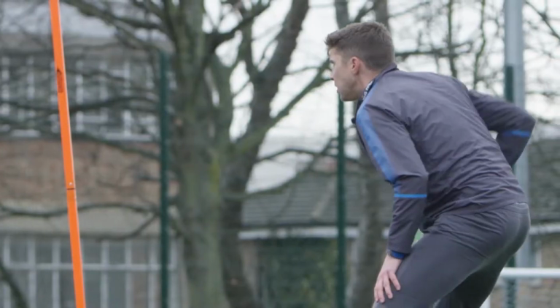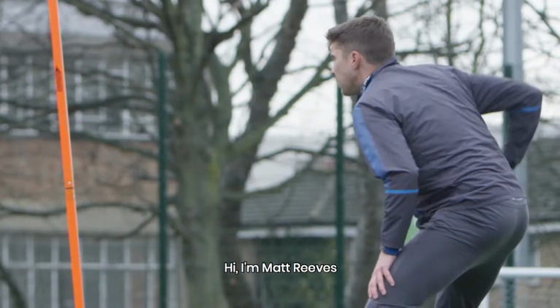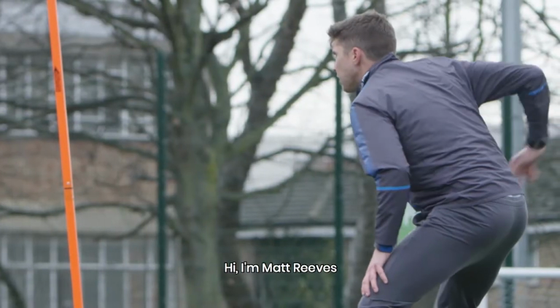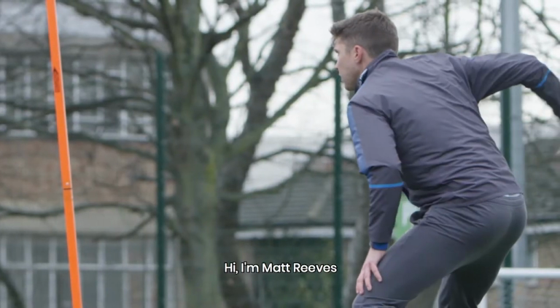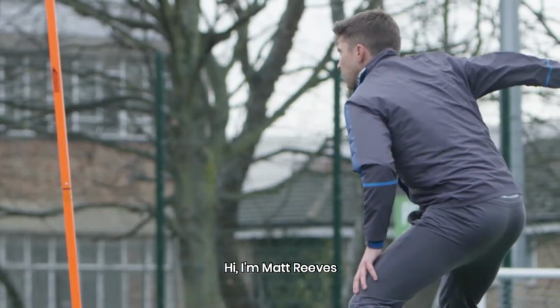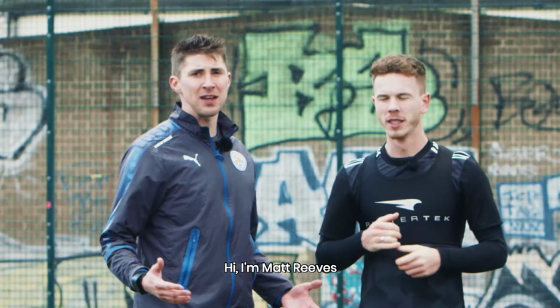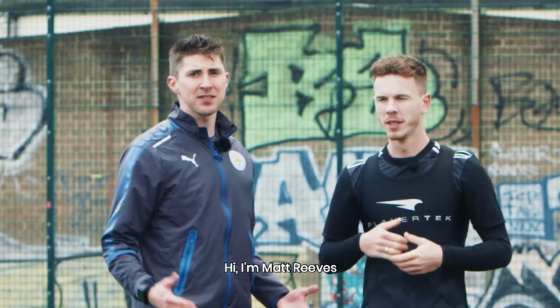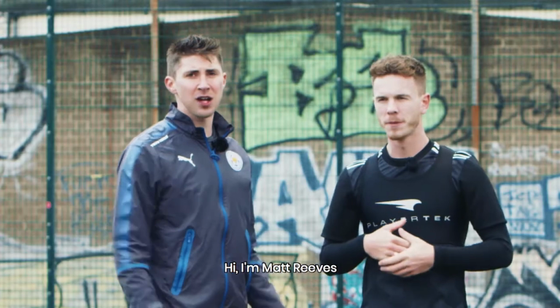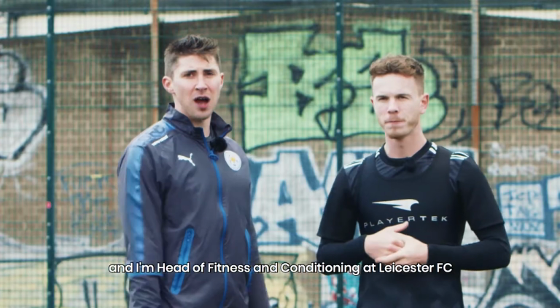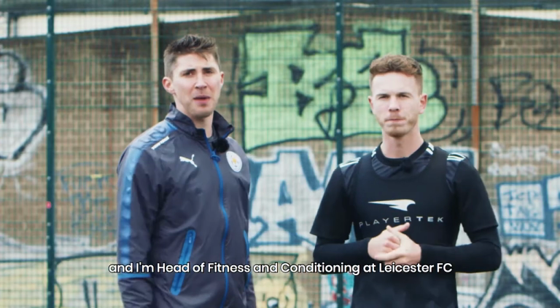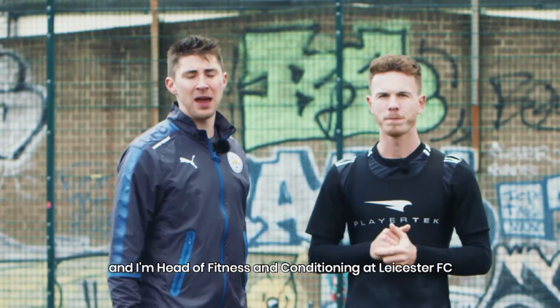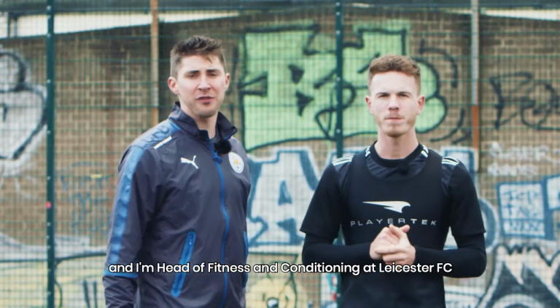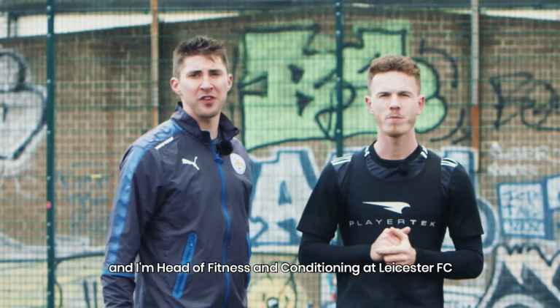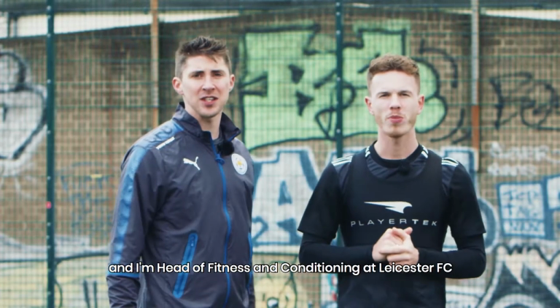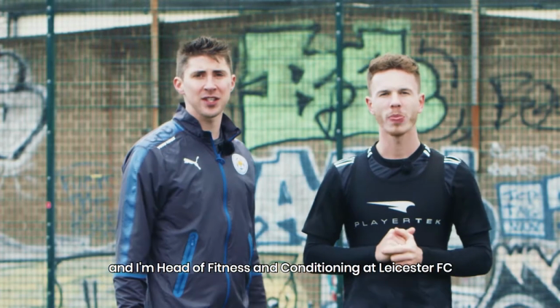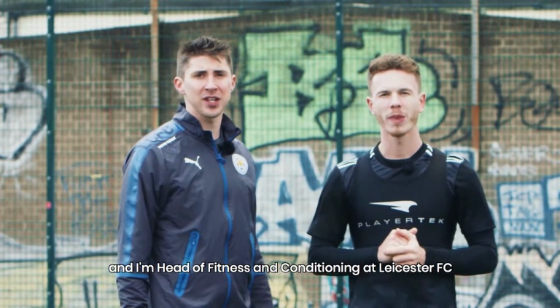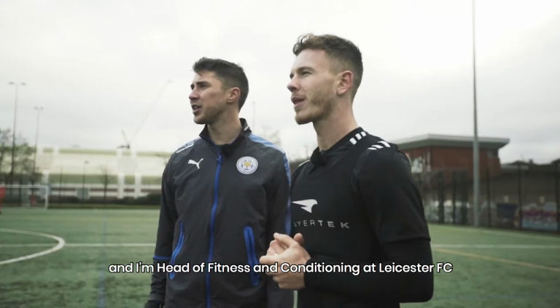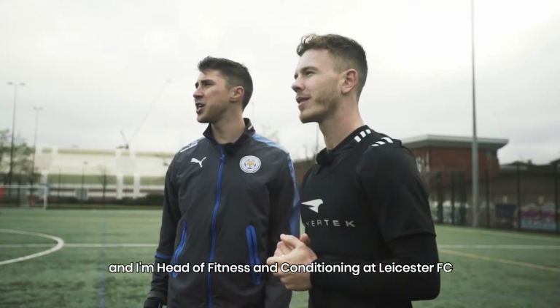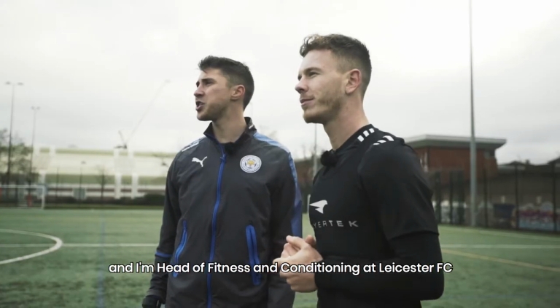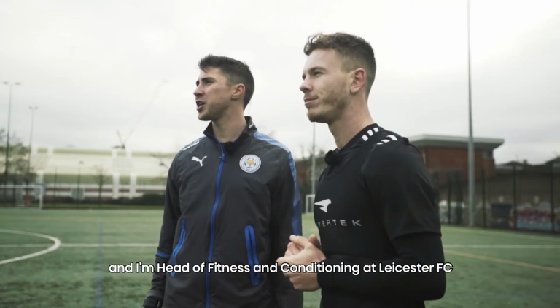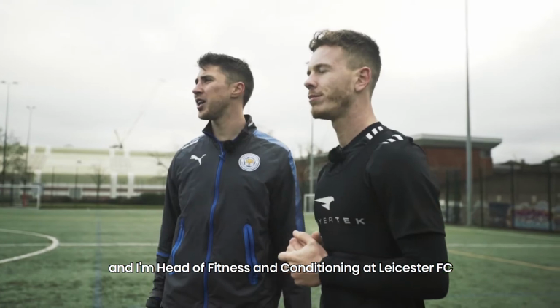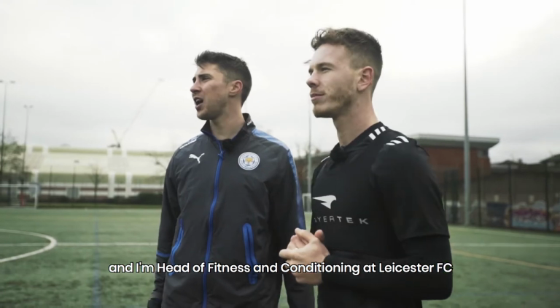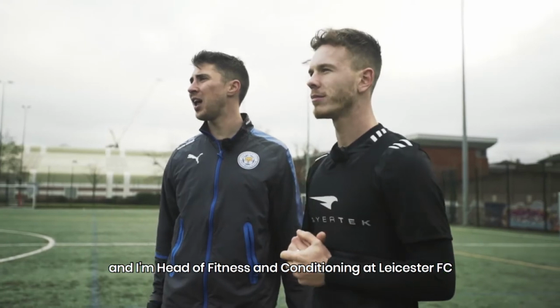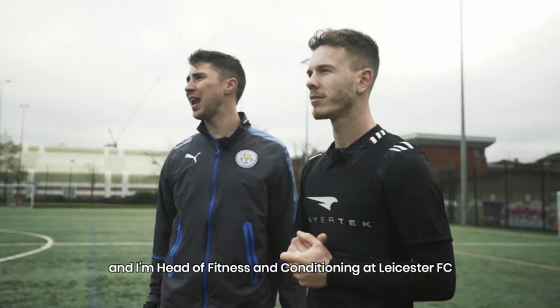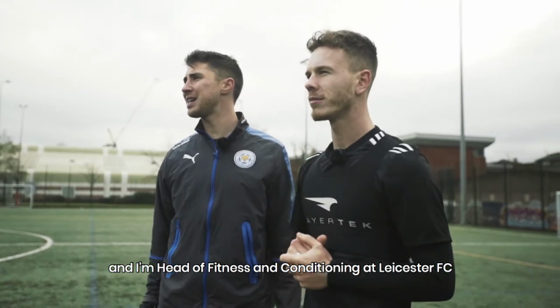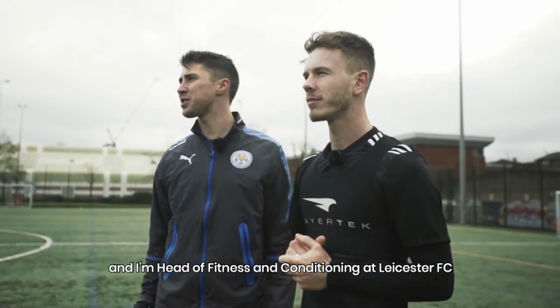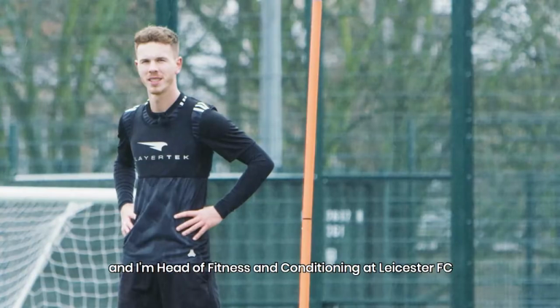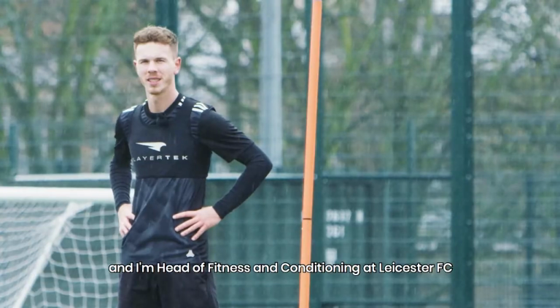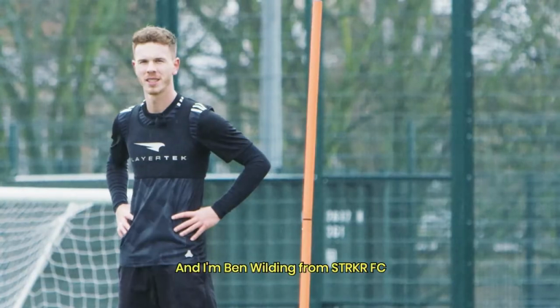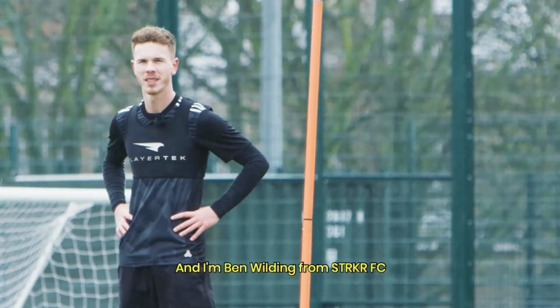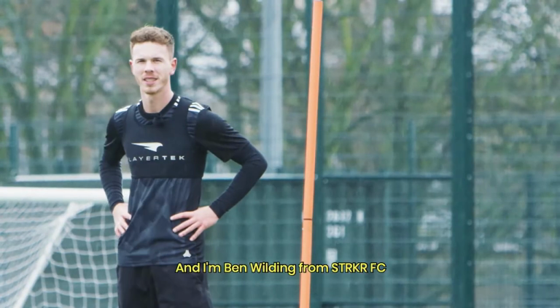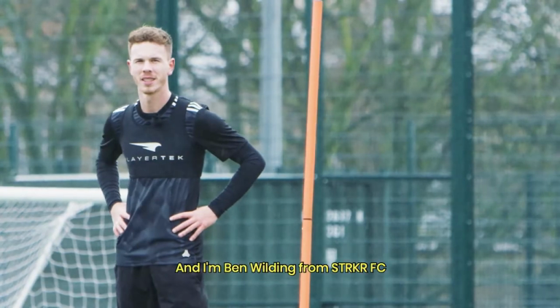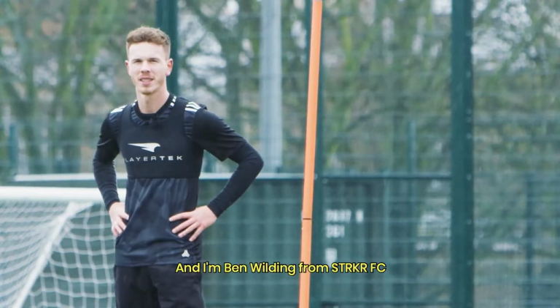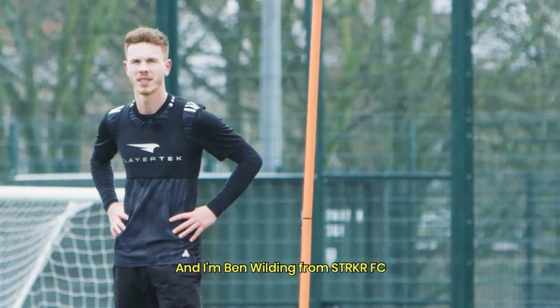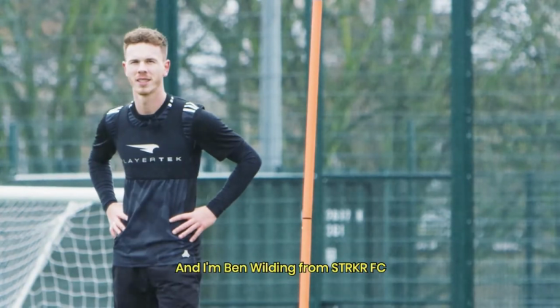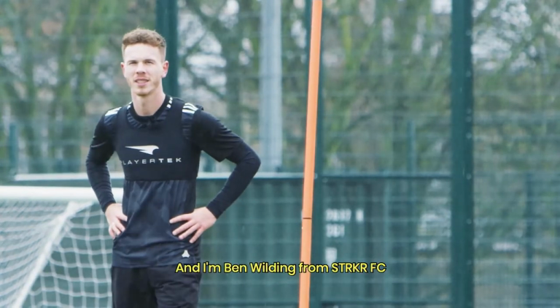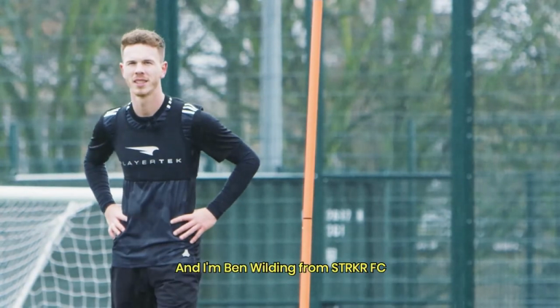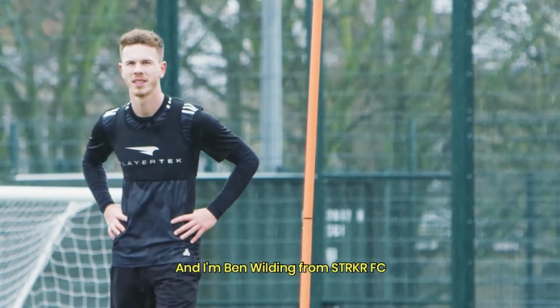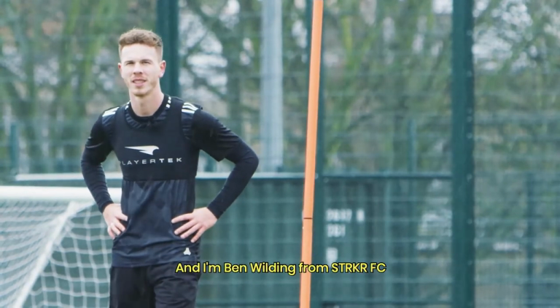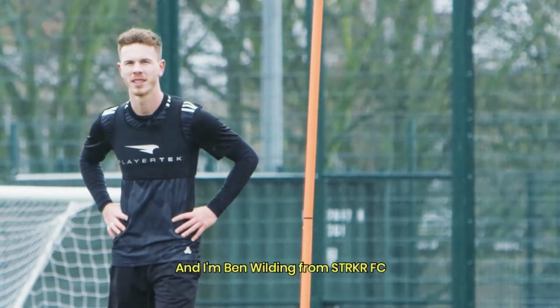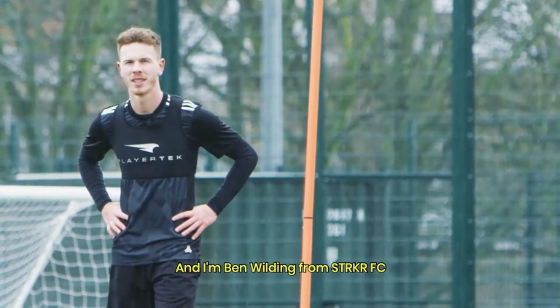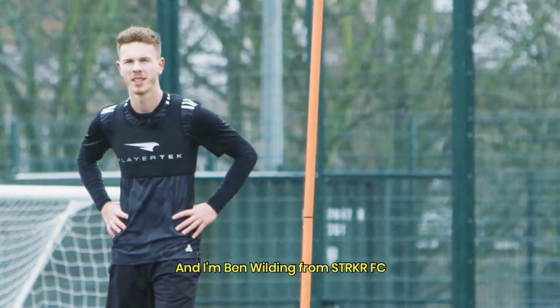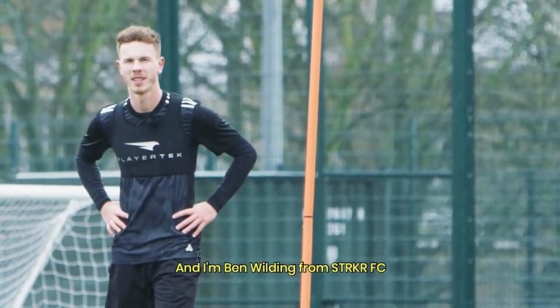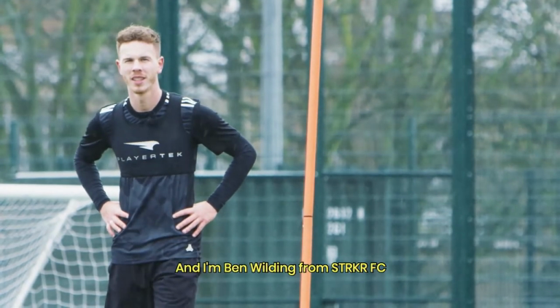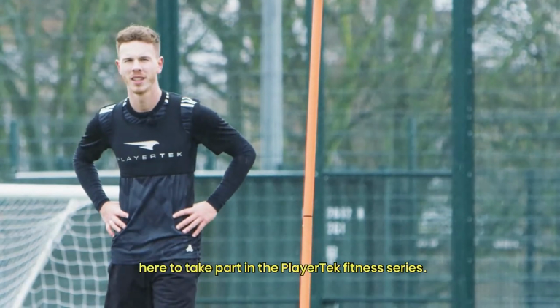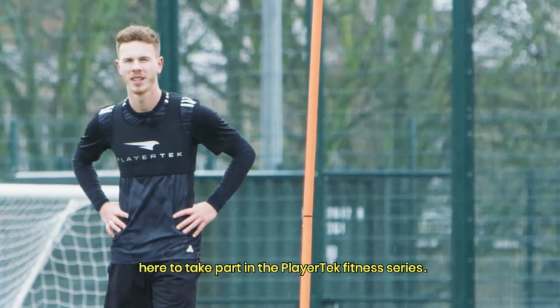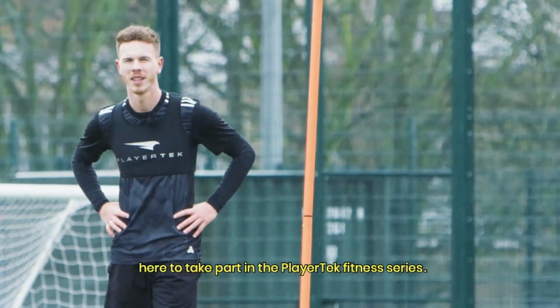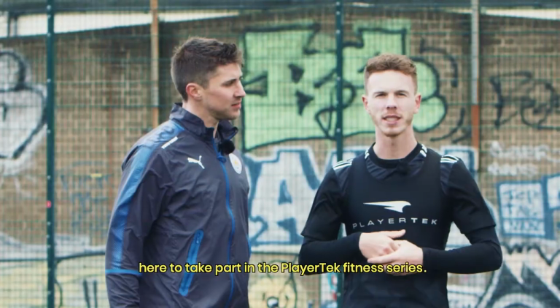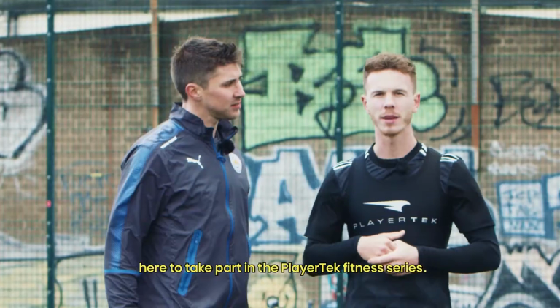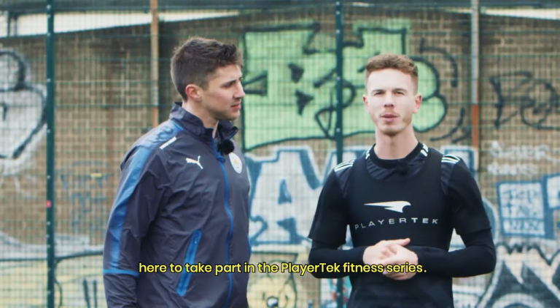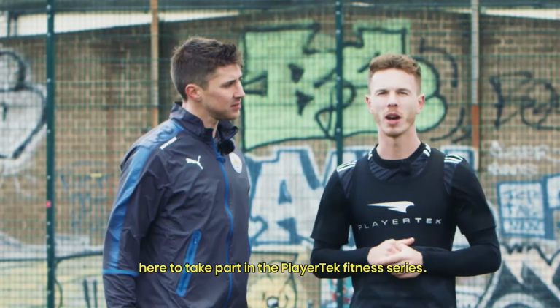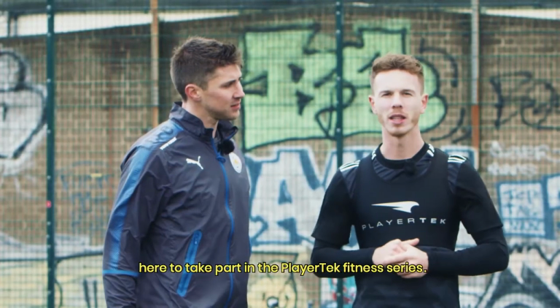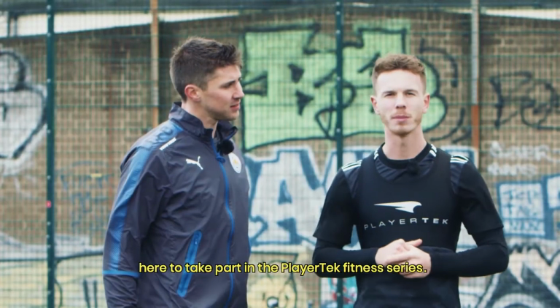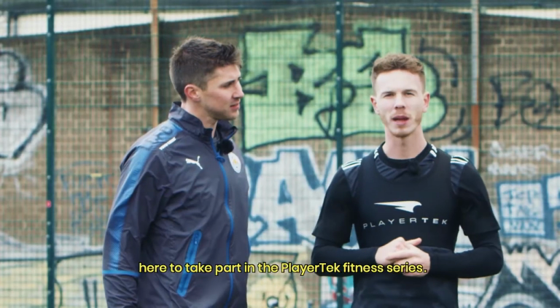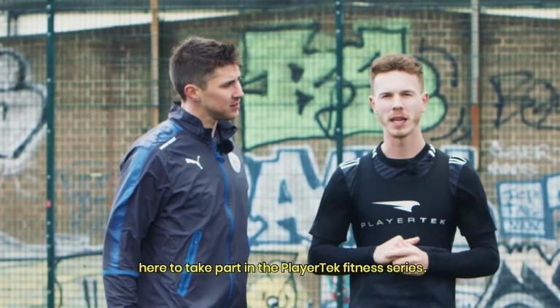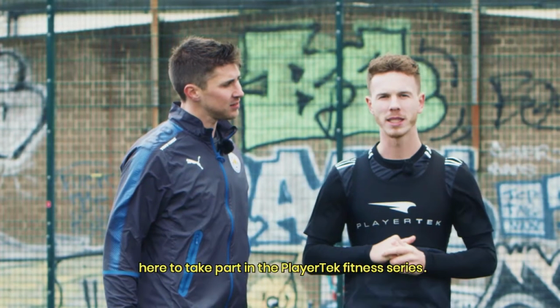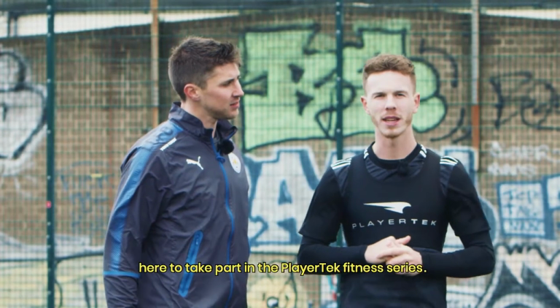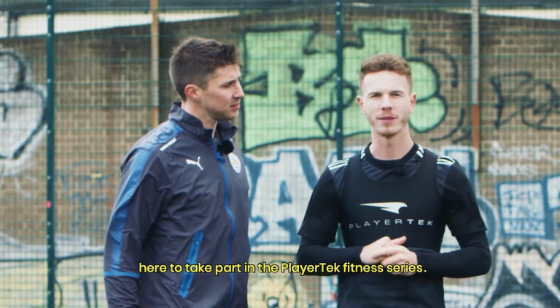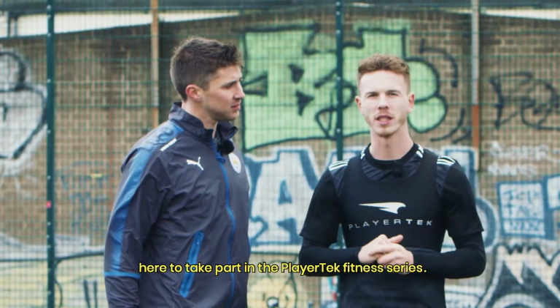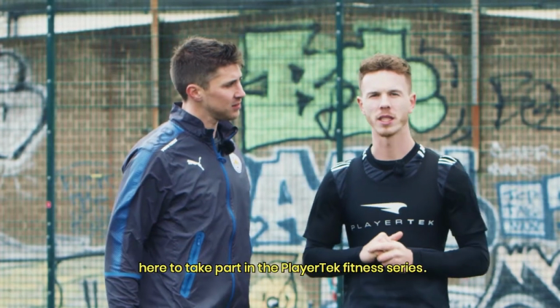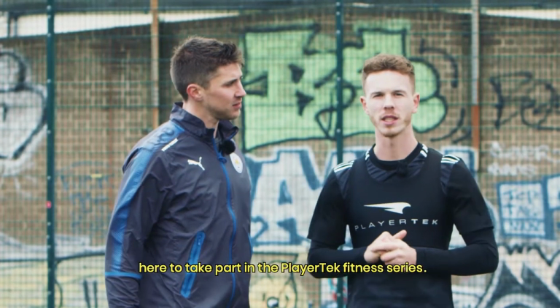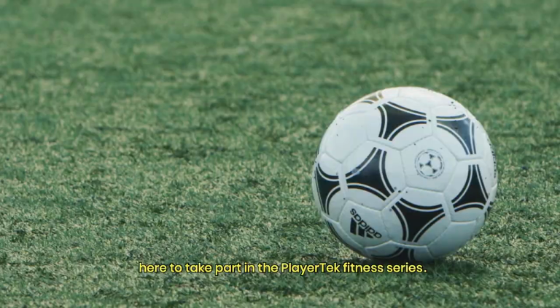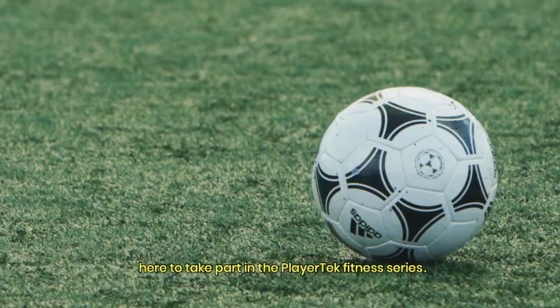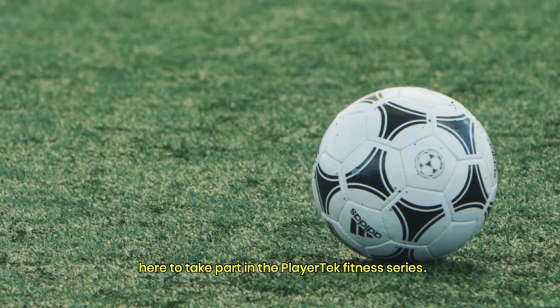I'm Matt Reeves and I'm Head of Fitness and Conditioning at Leicester FC. And I'm Ben Wilding from Stryker FC, here to take part in the Player Check Fitness Series.